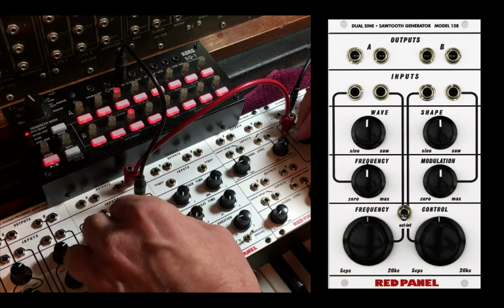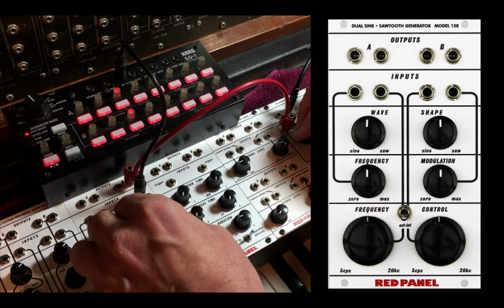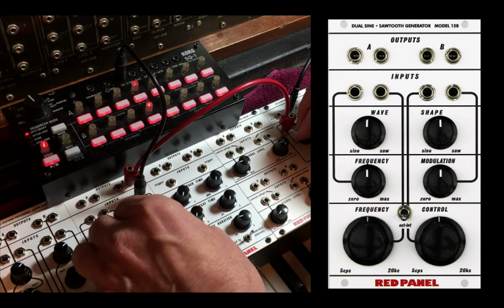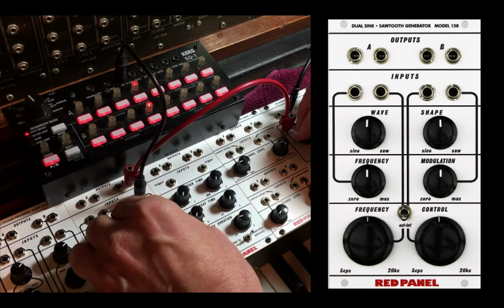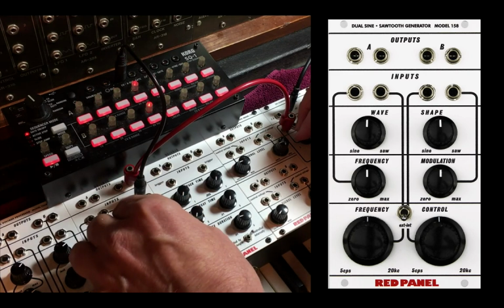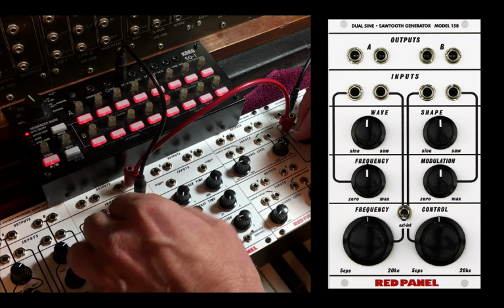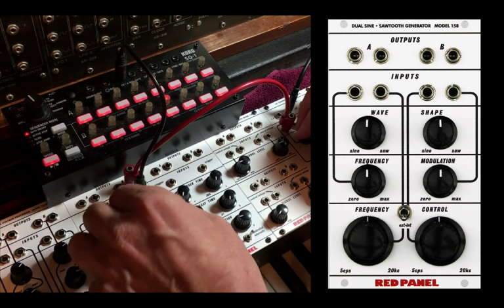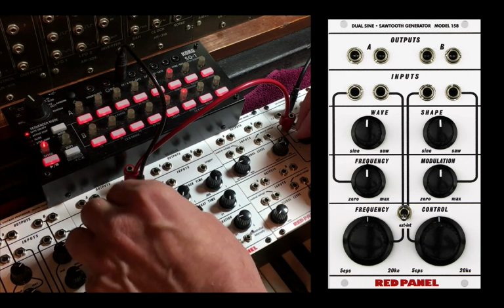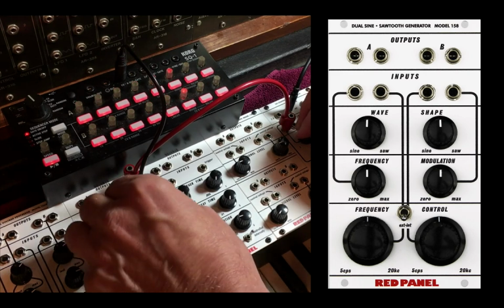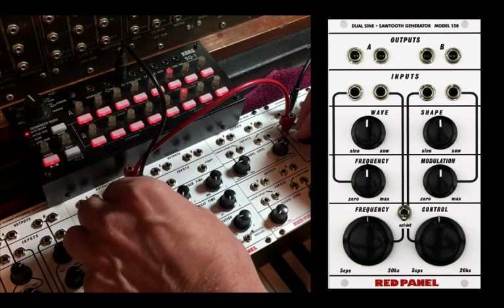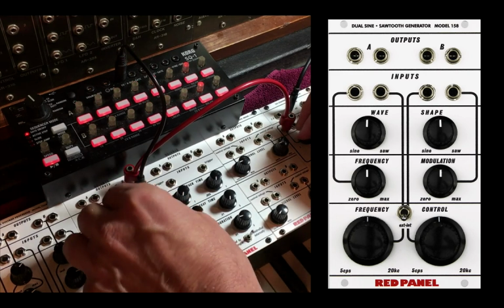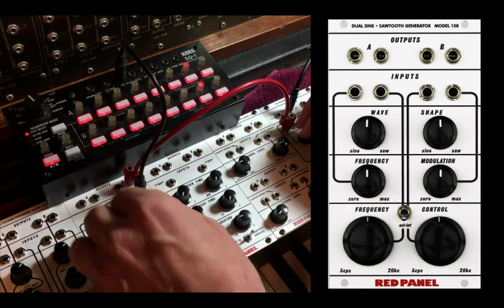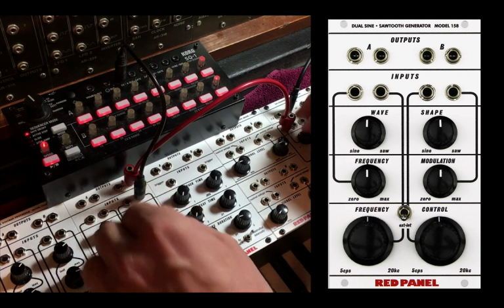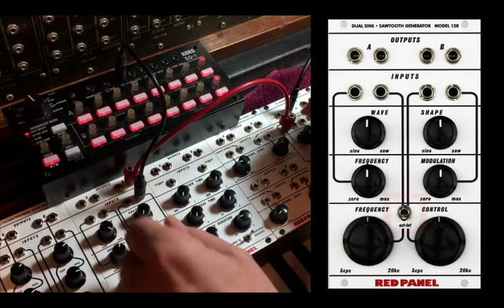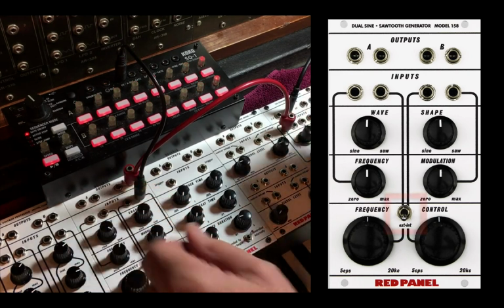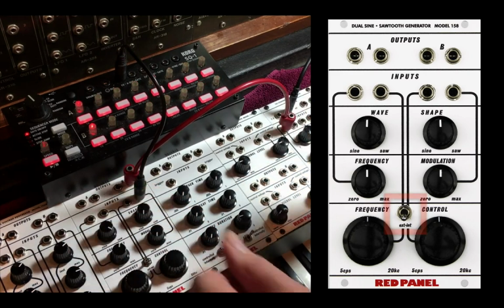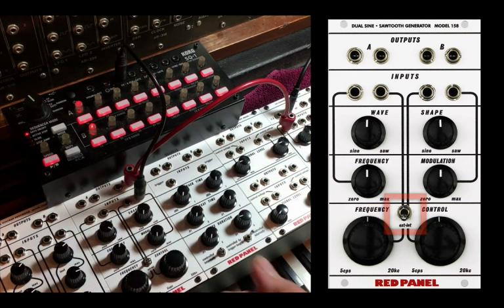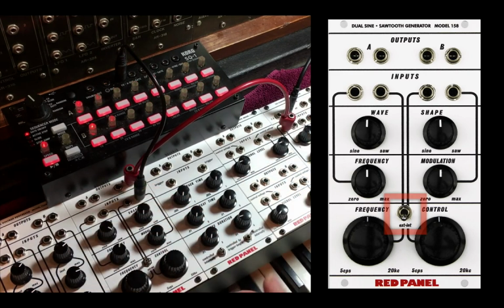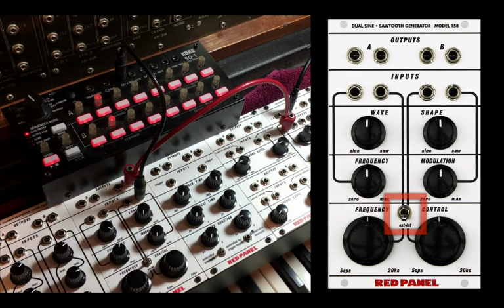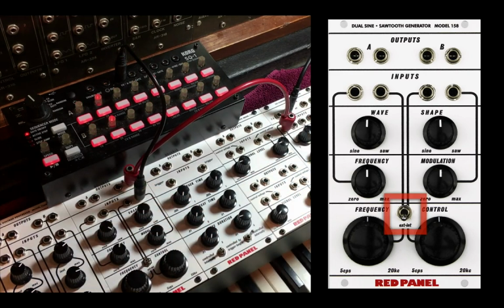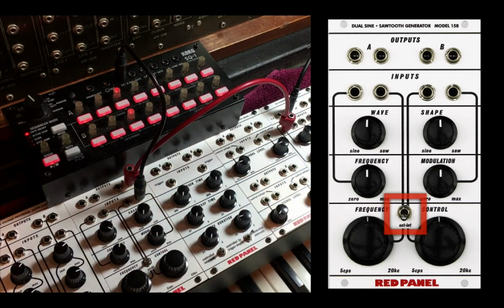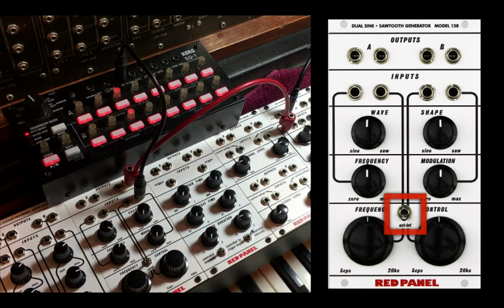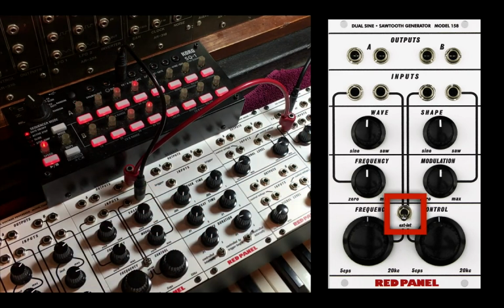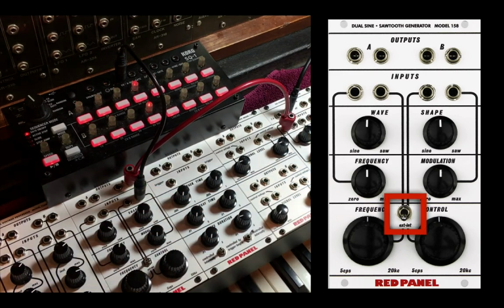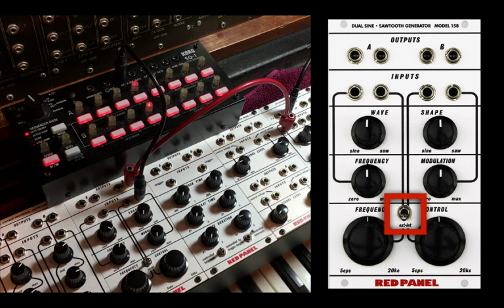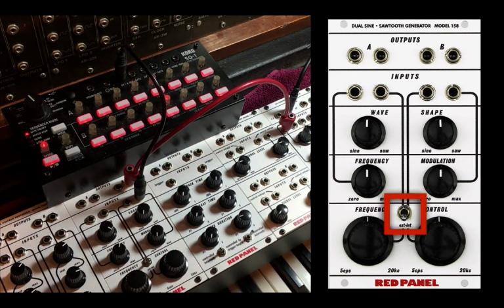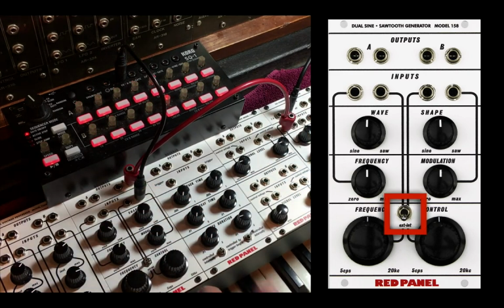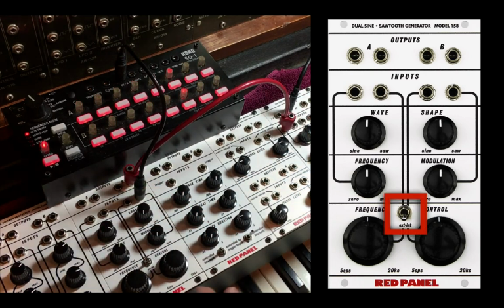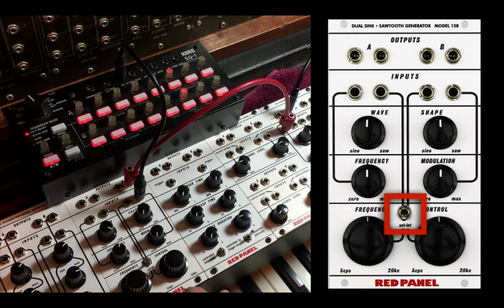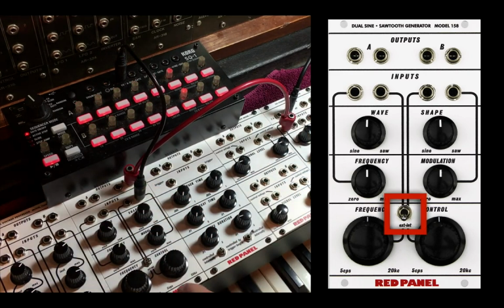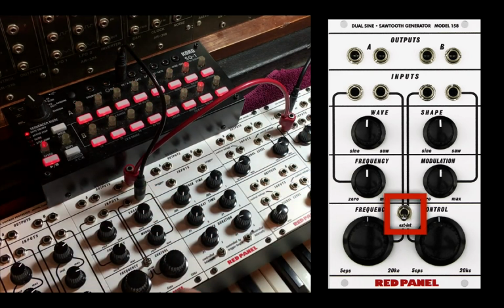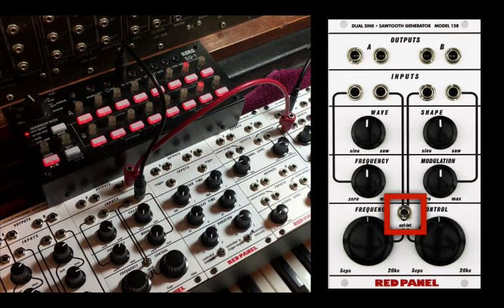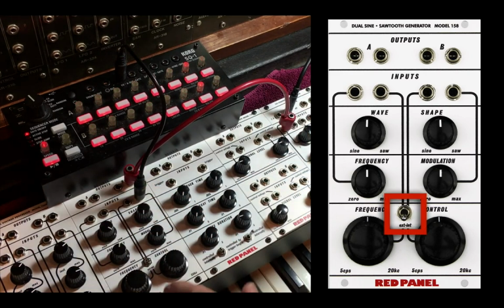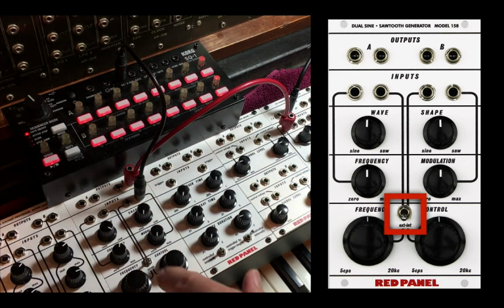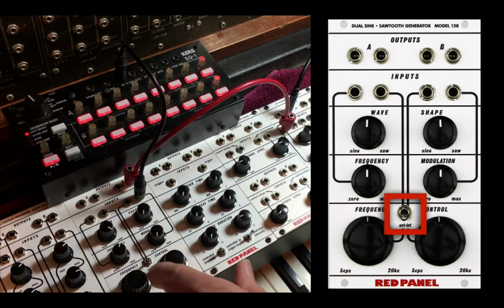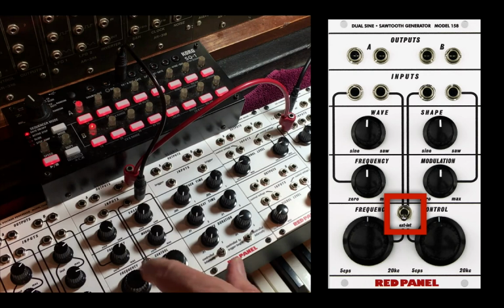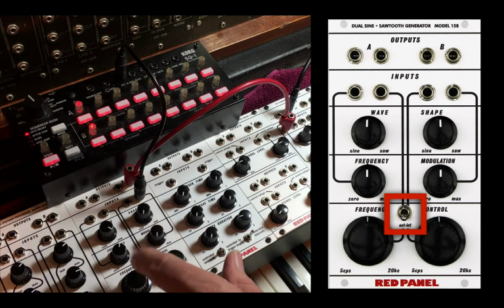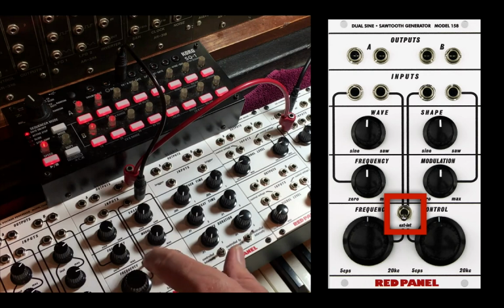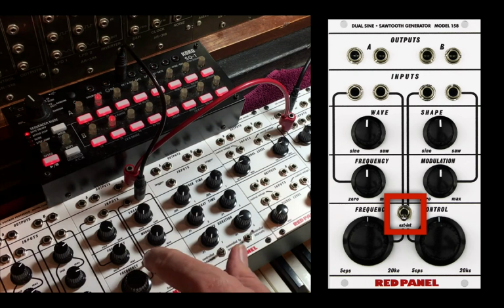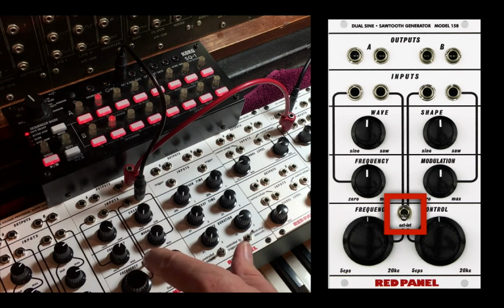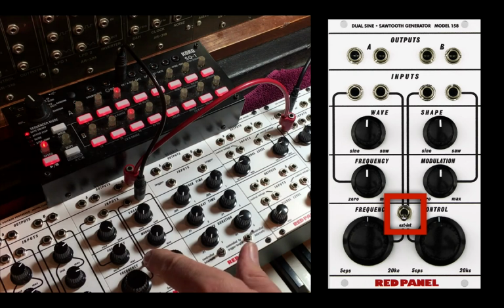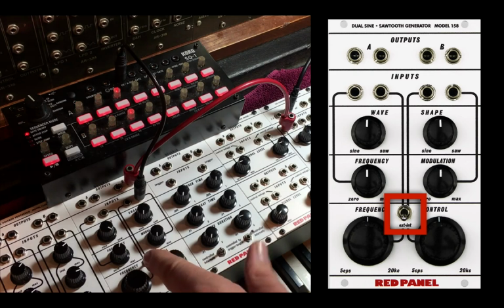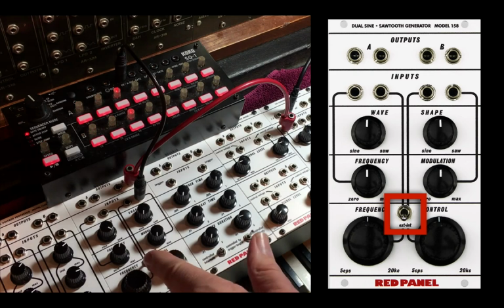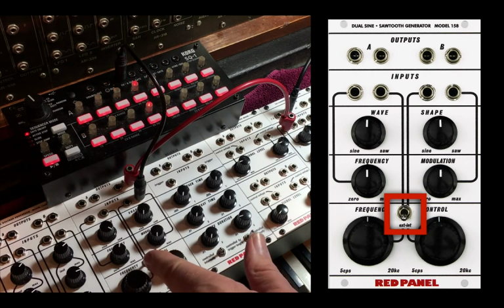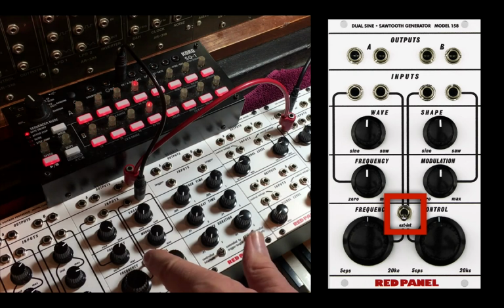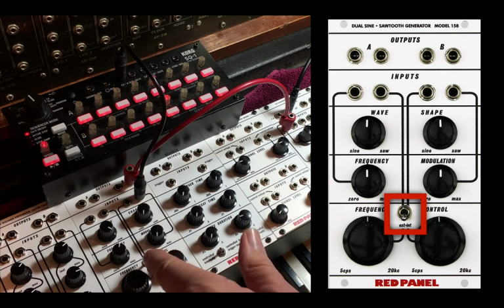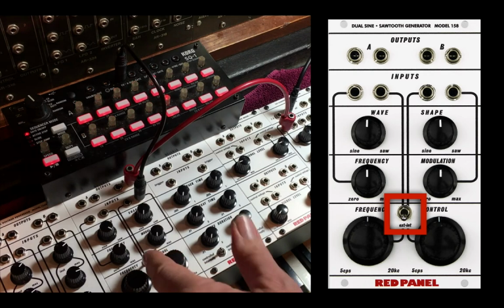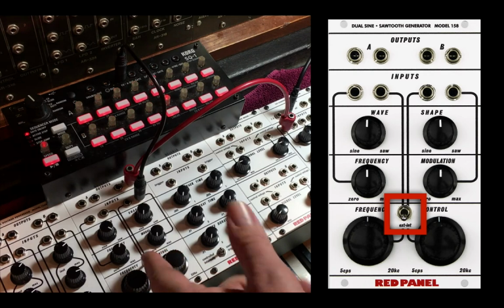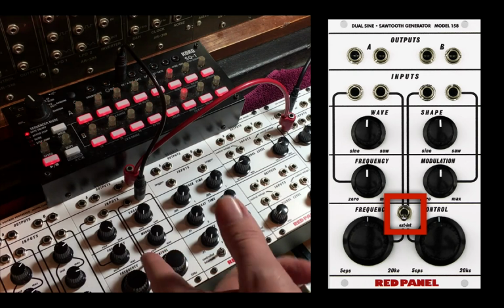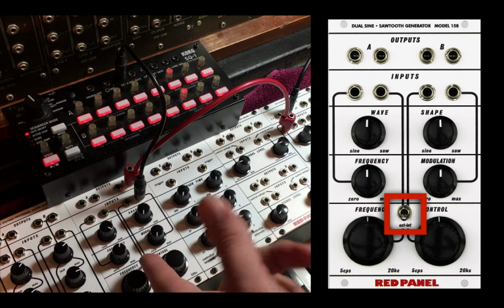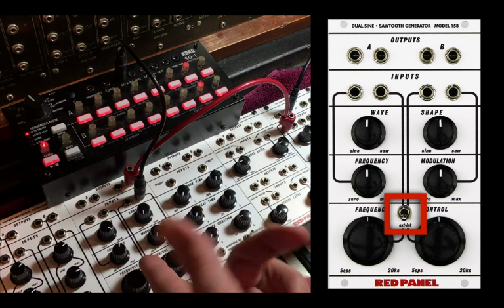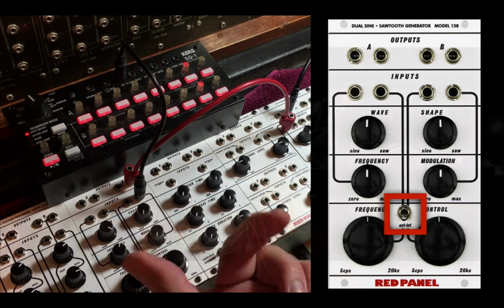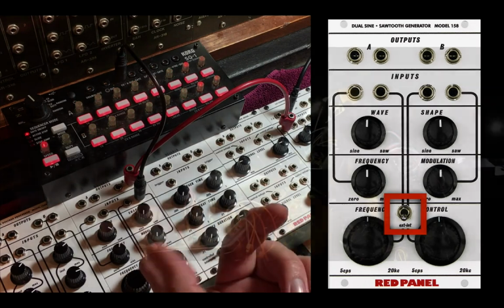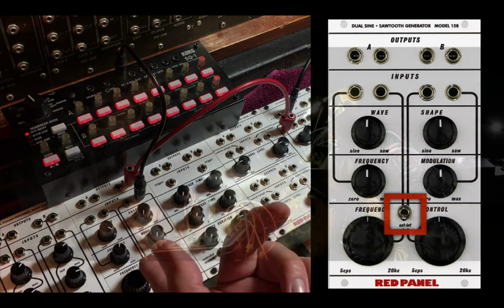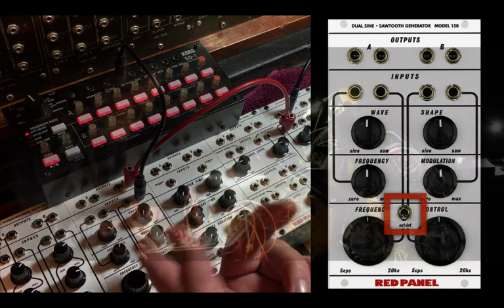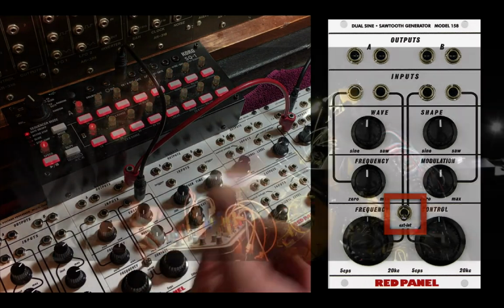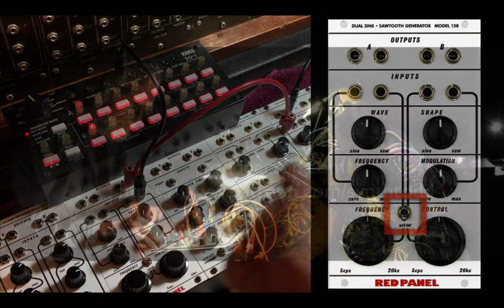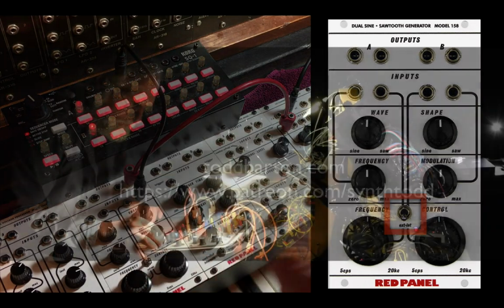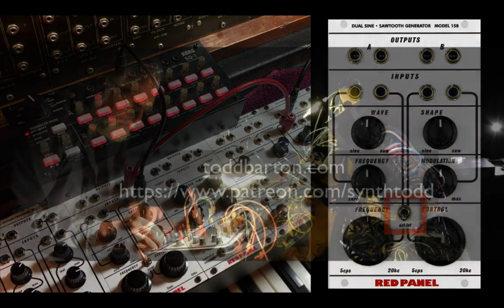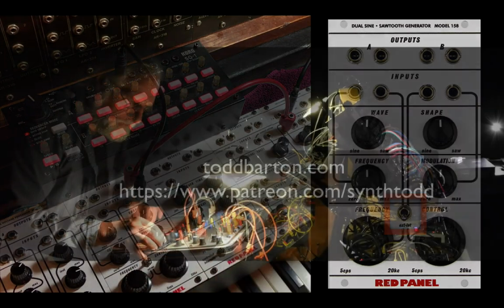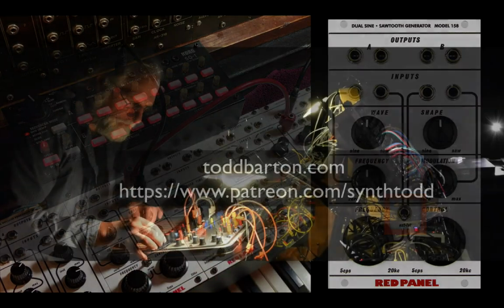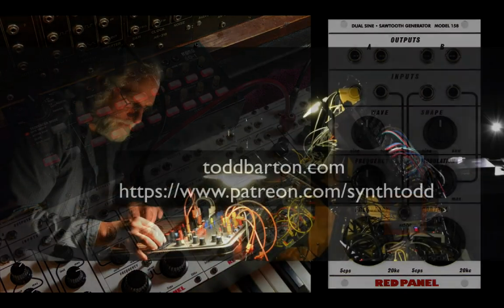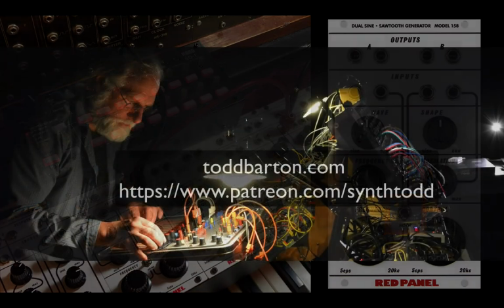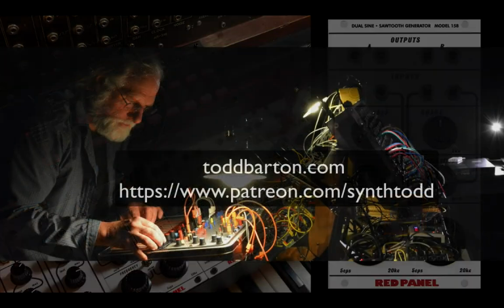In the next tutorial, we'll look at the switch in external mode. Thanks for watching.